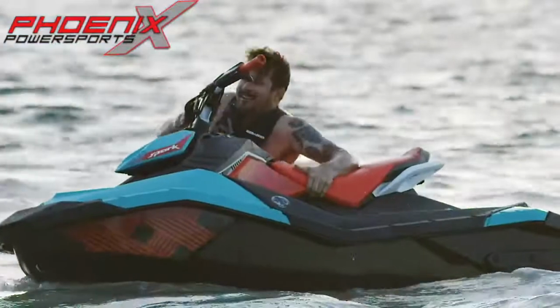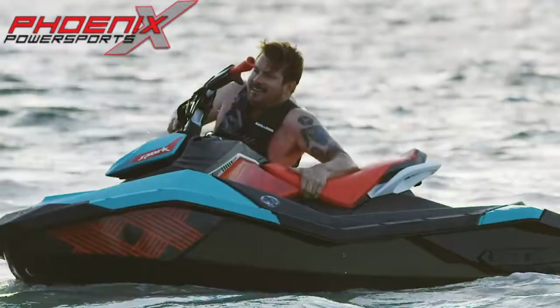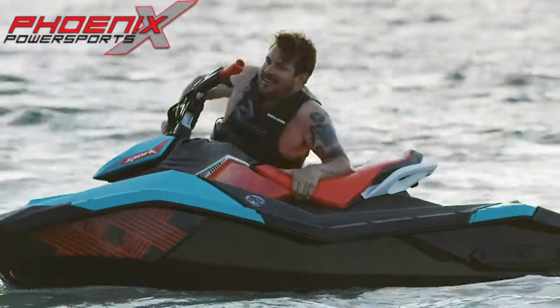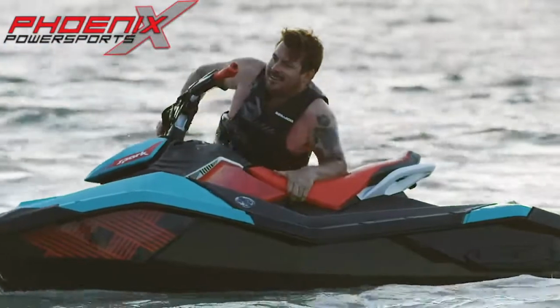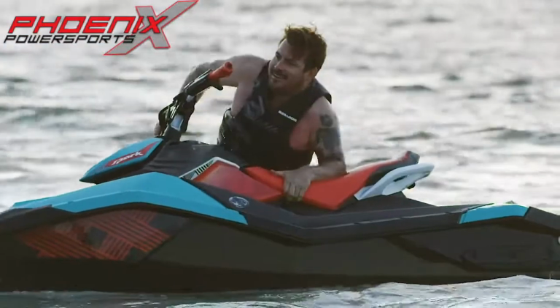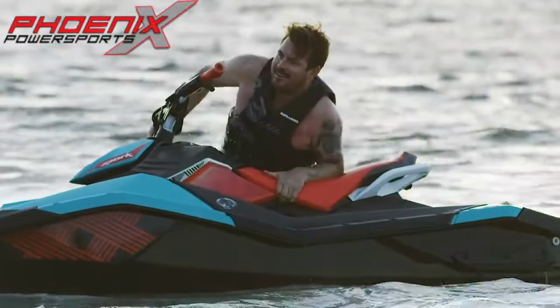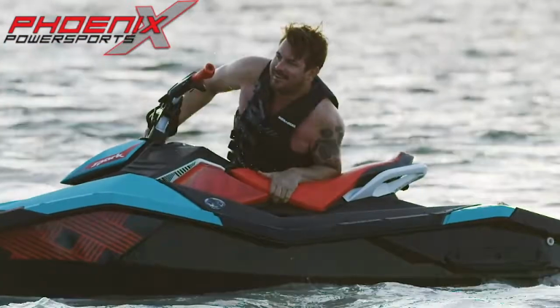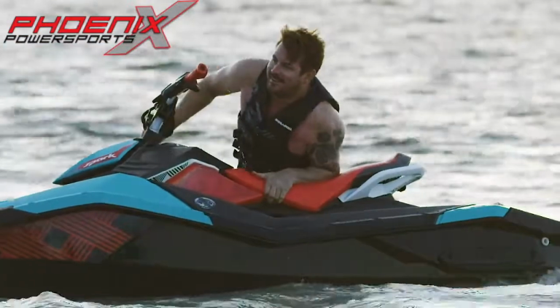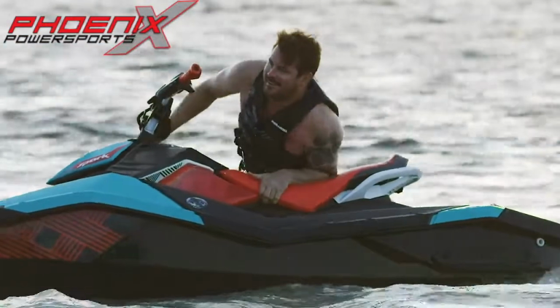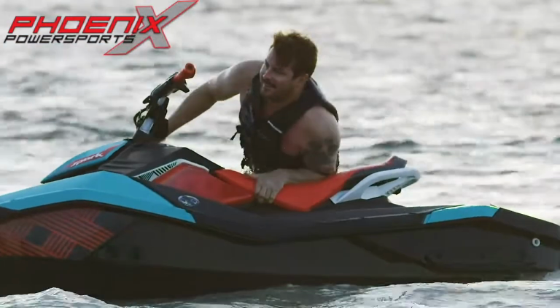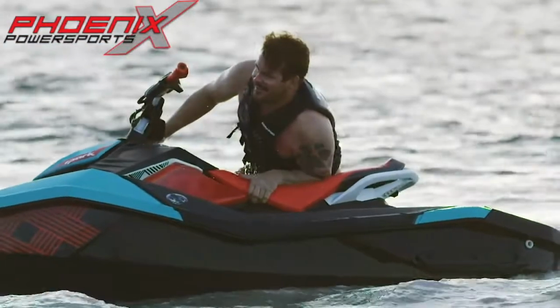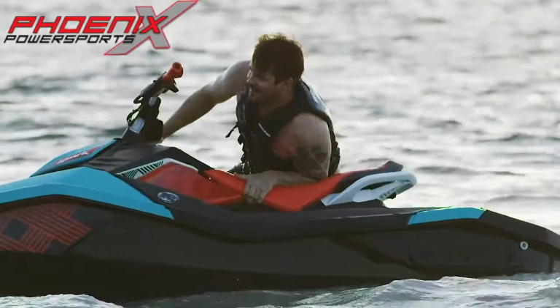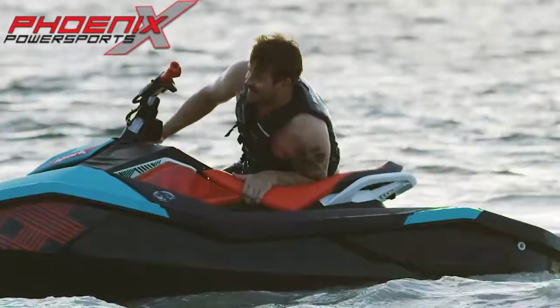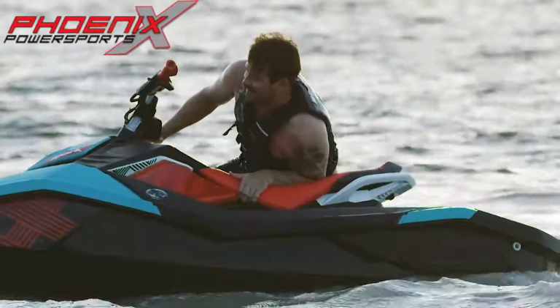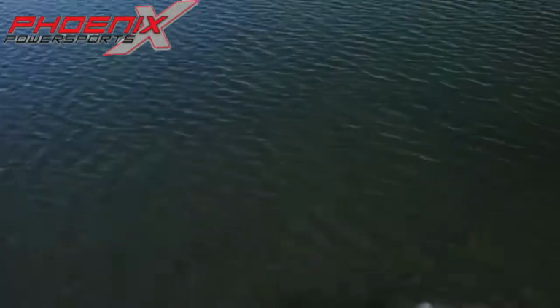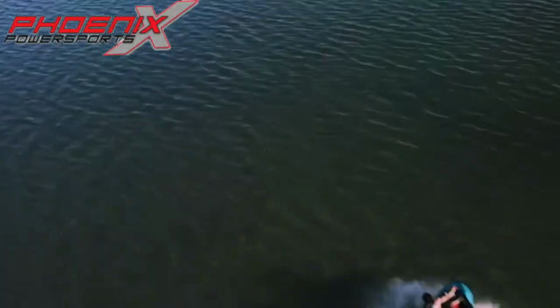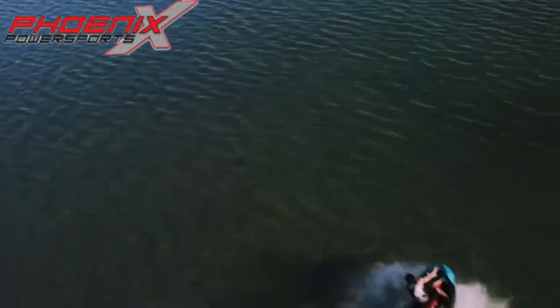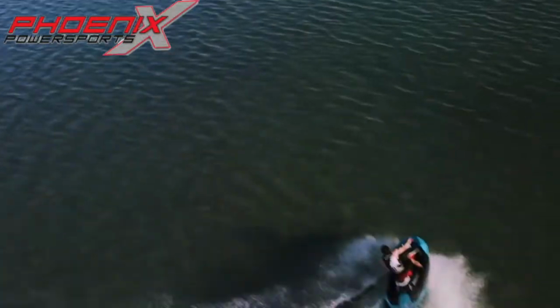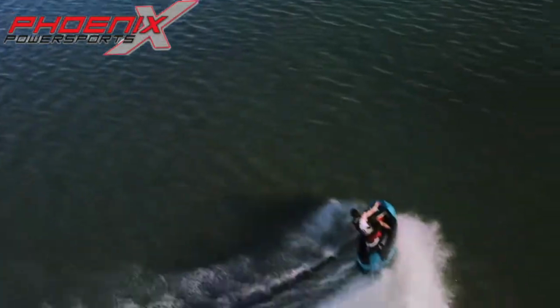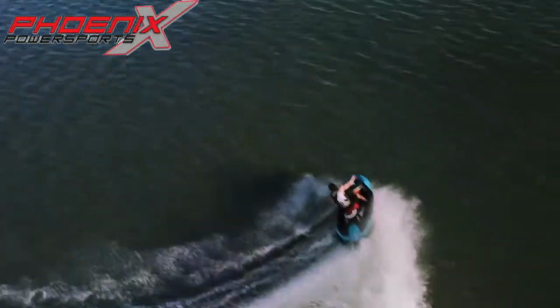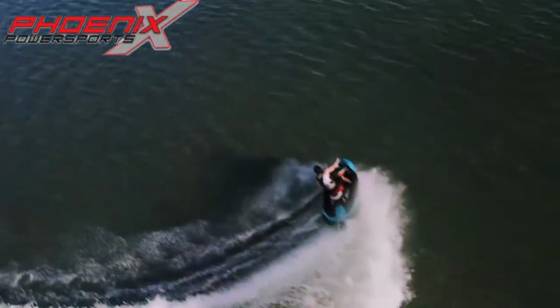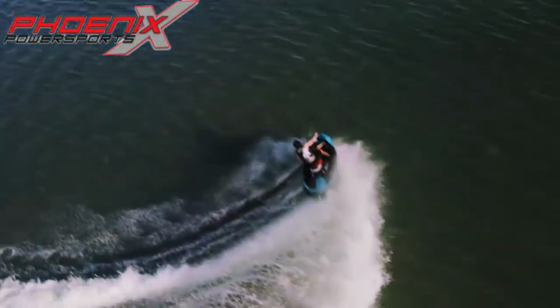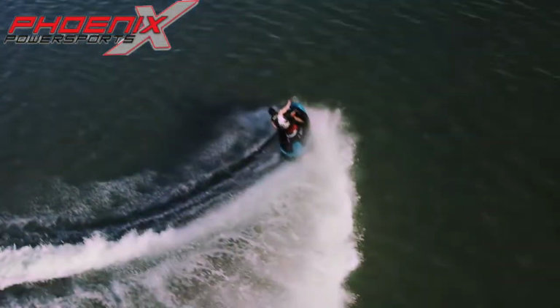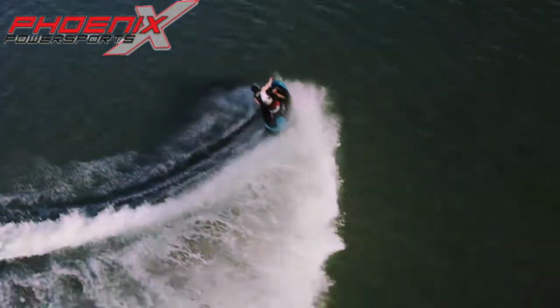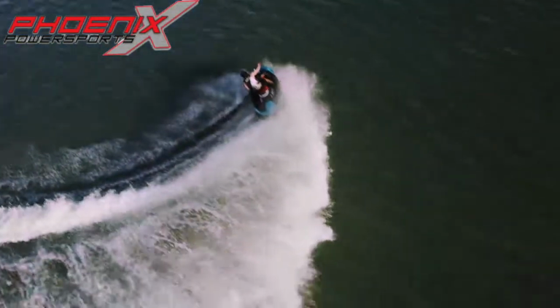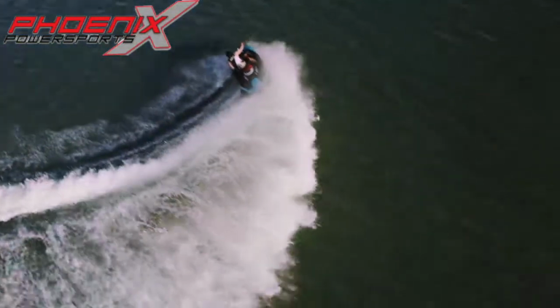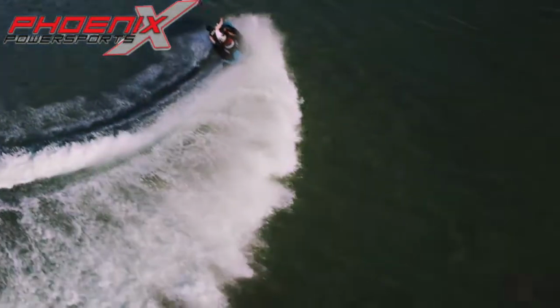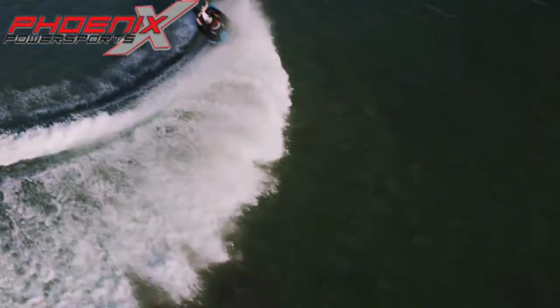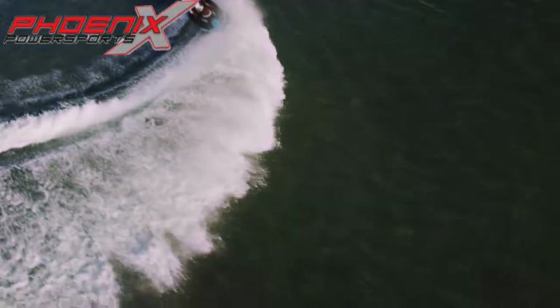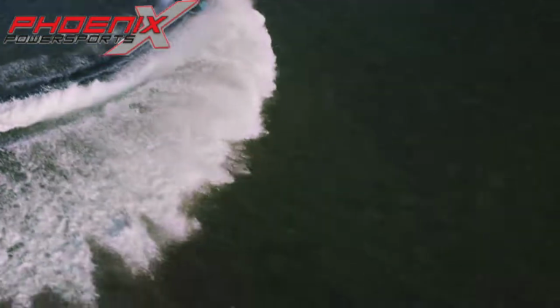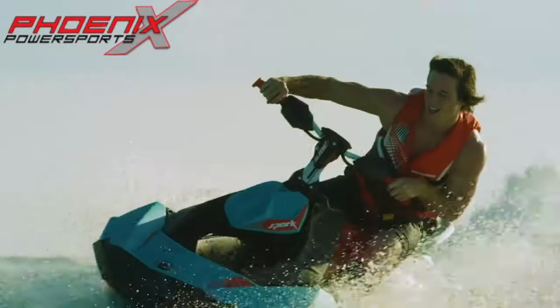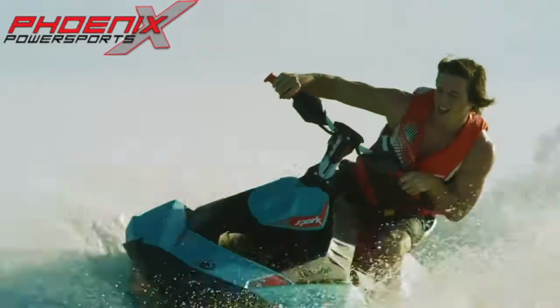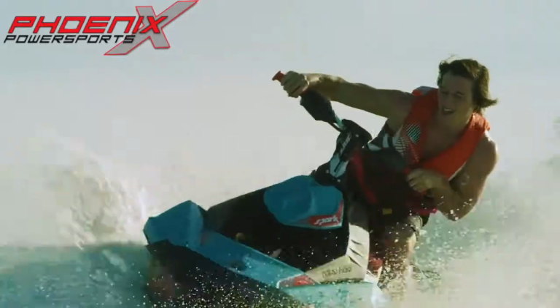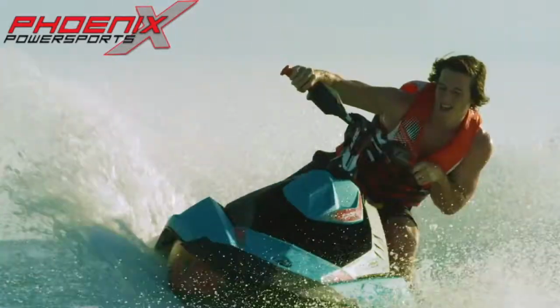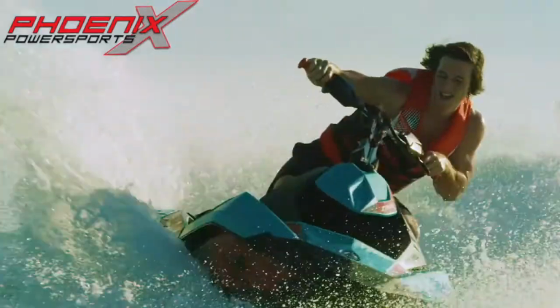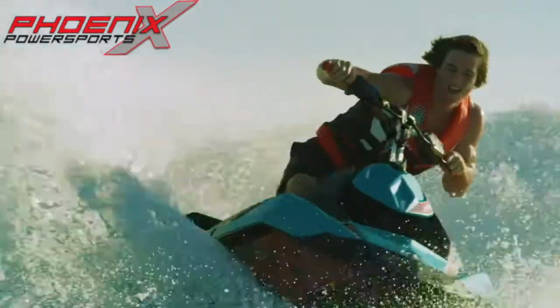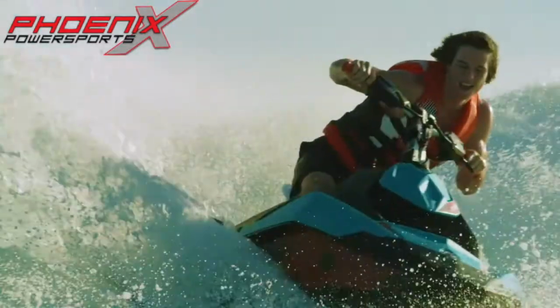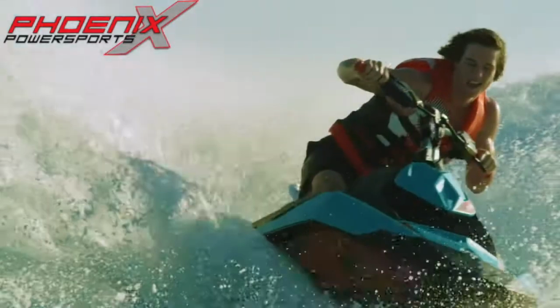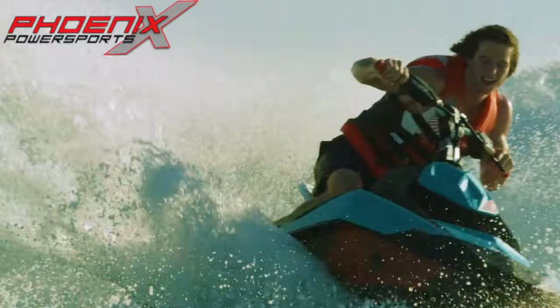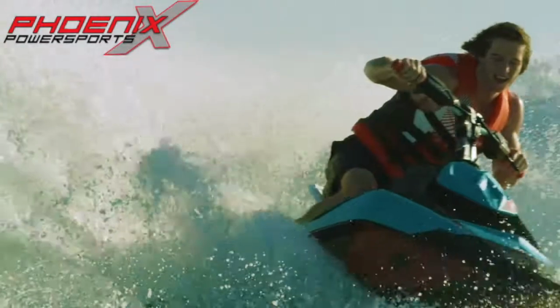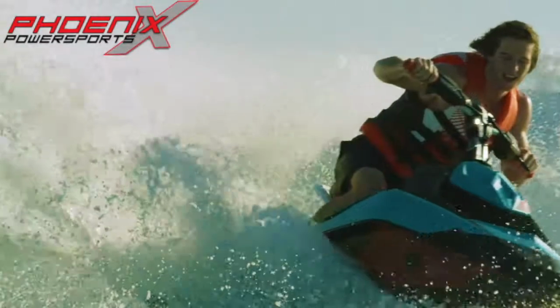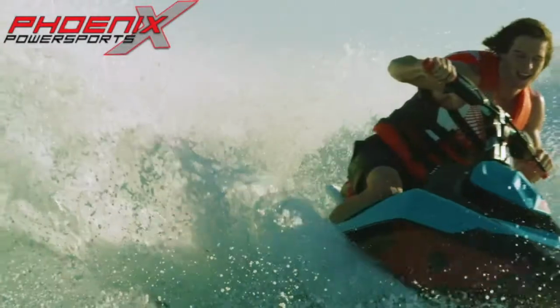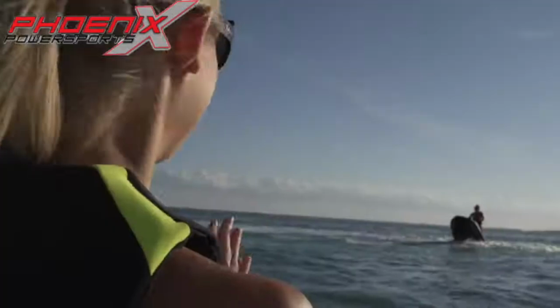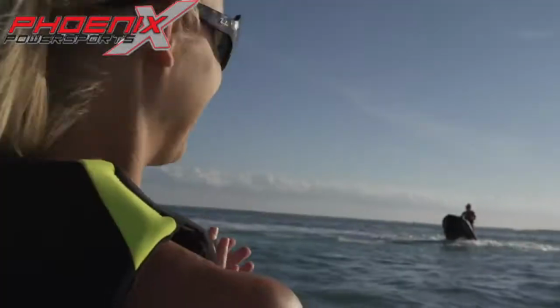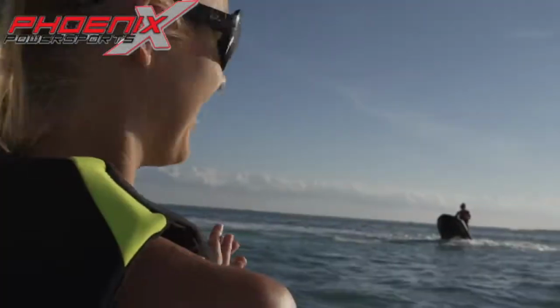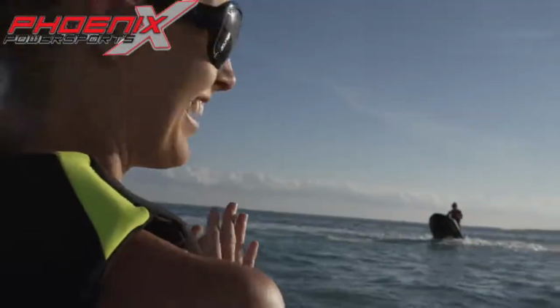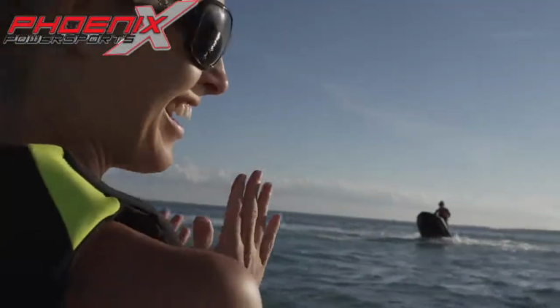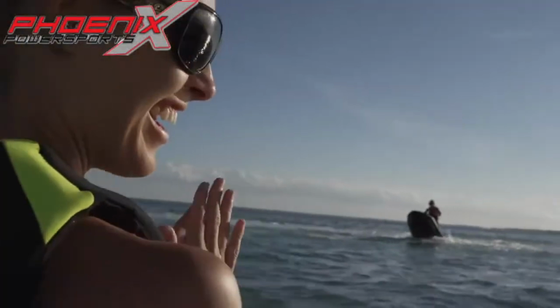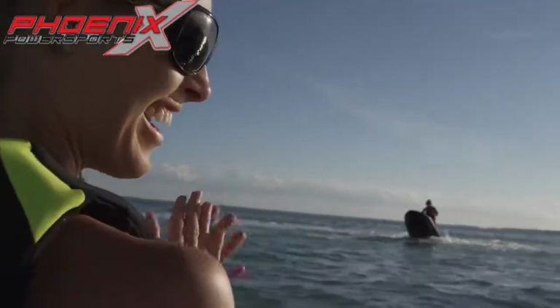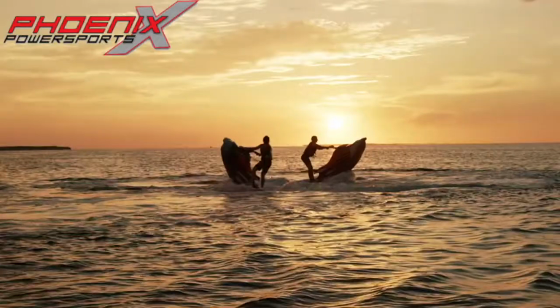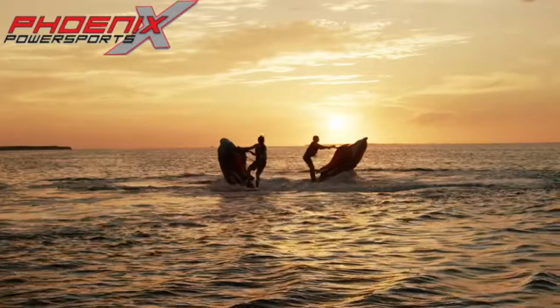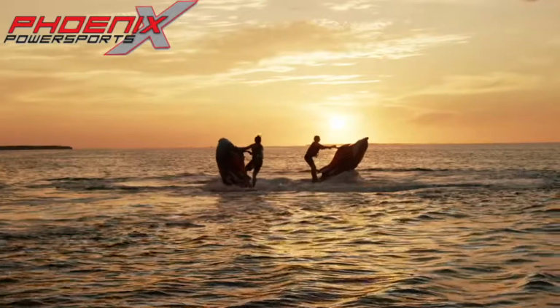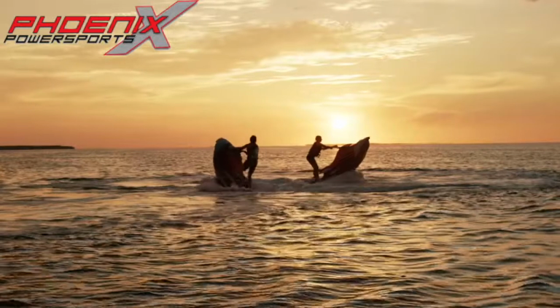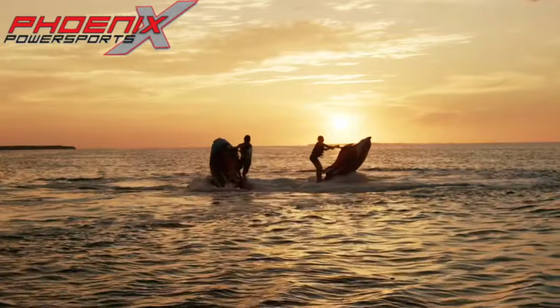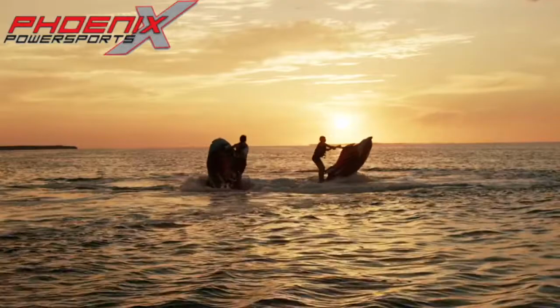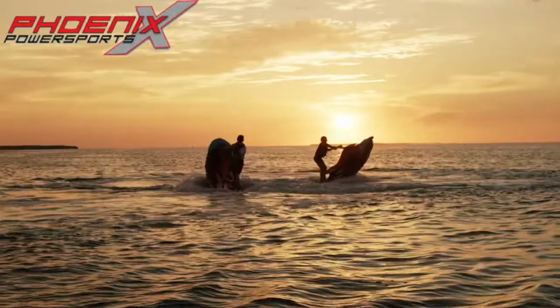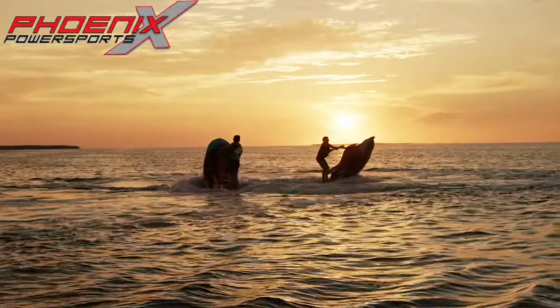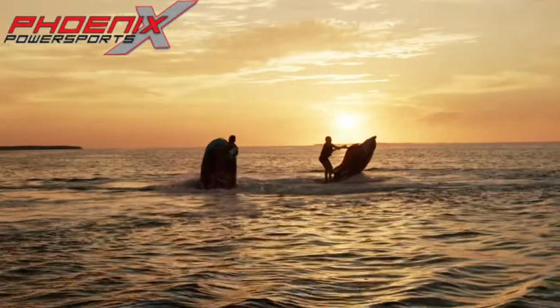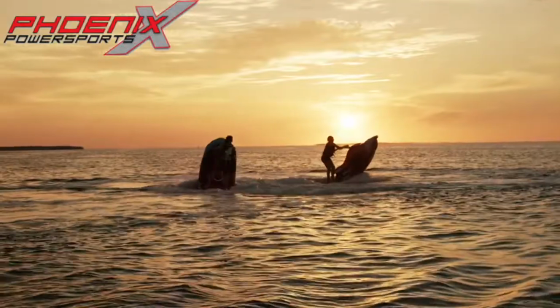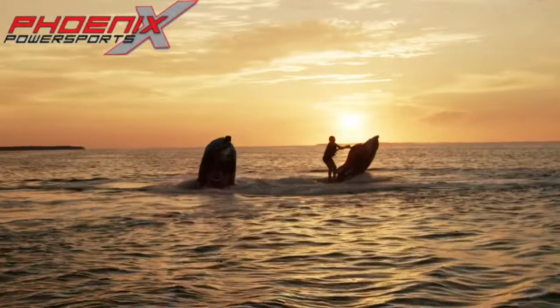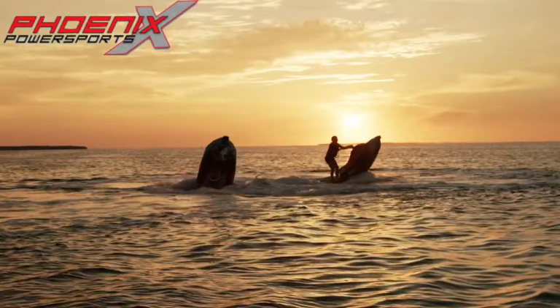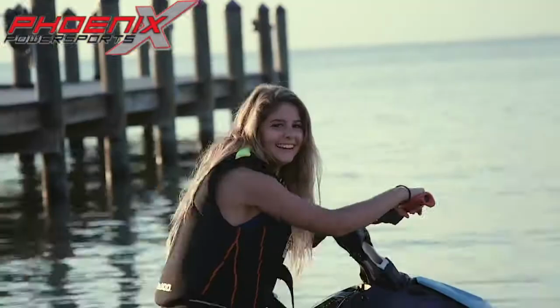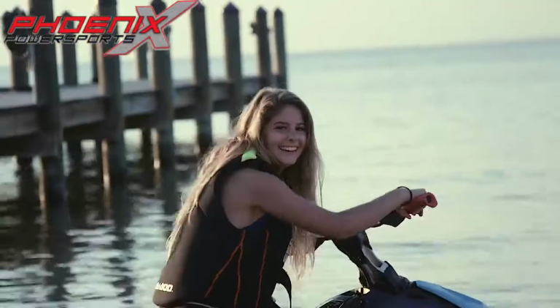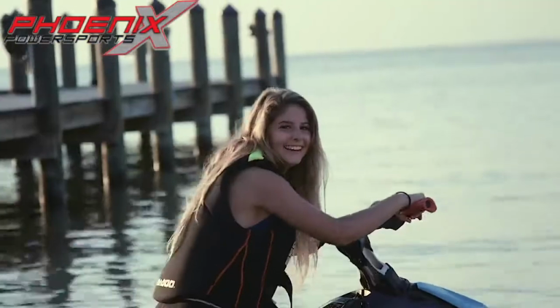It's super affordable. The Spark Trixx is so different from the rest of the lineup, and really, it is all about having fun, right? Wow. I want to go again.